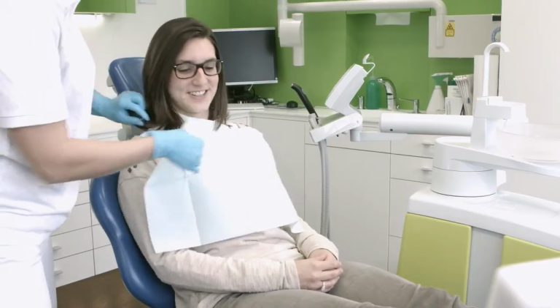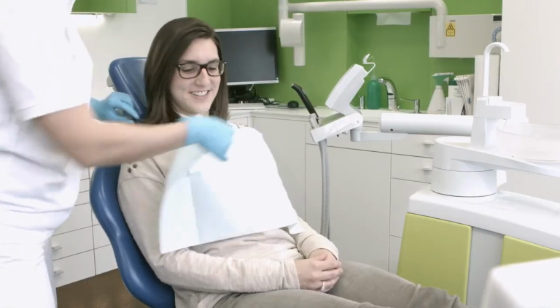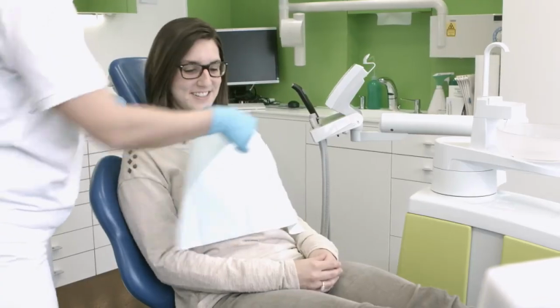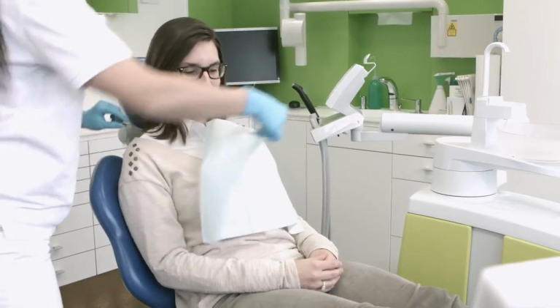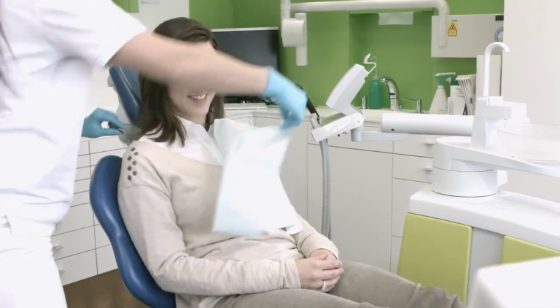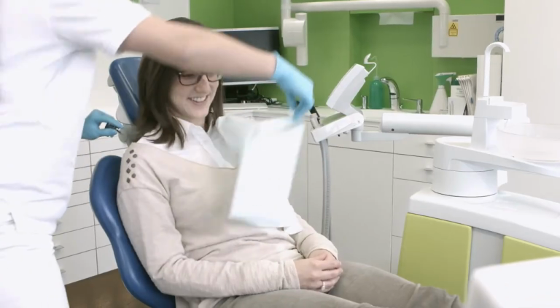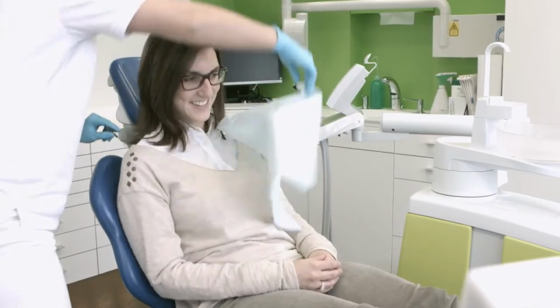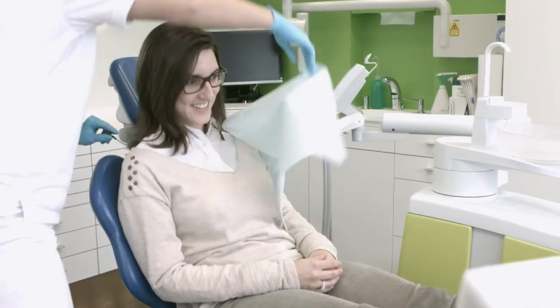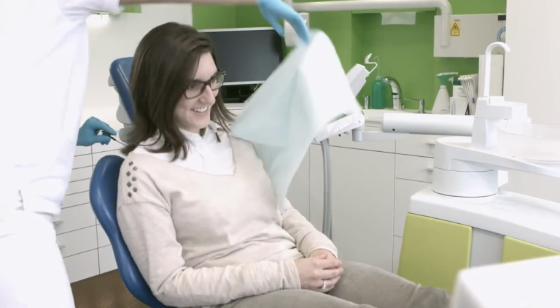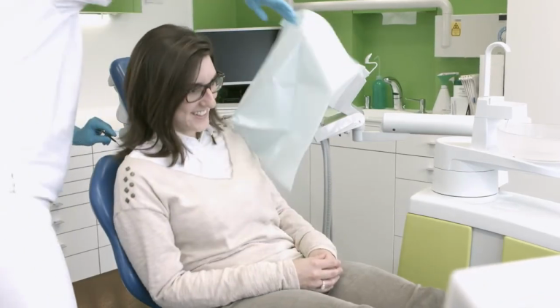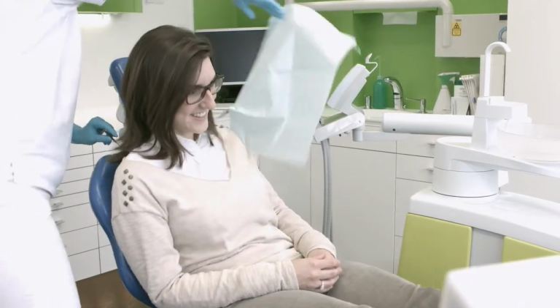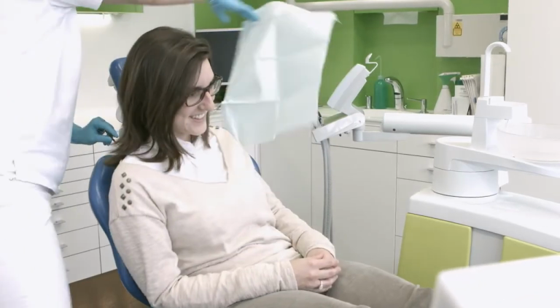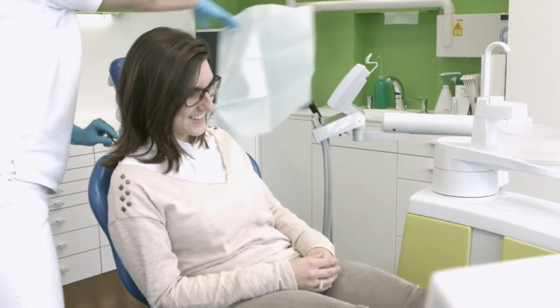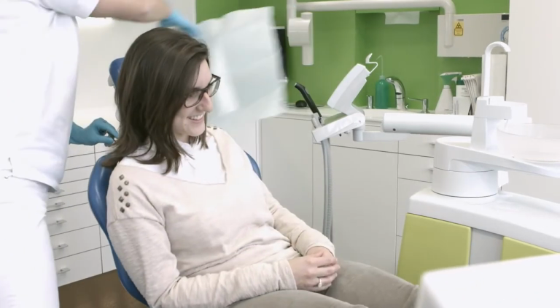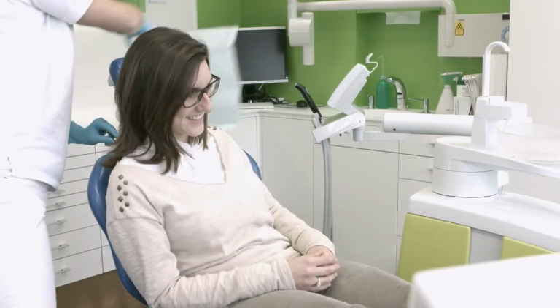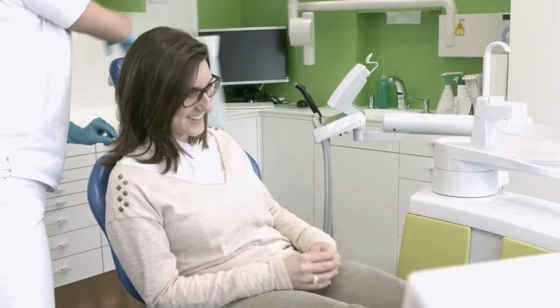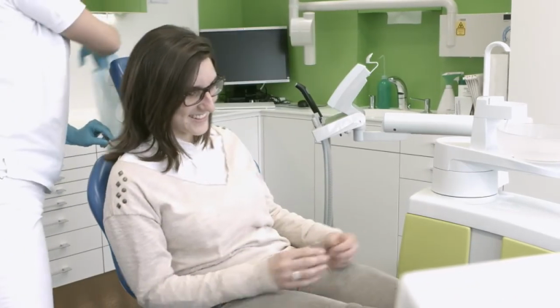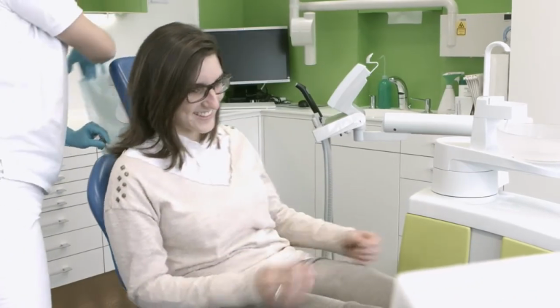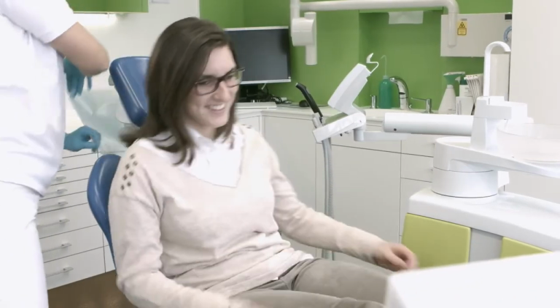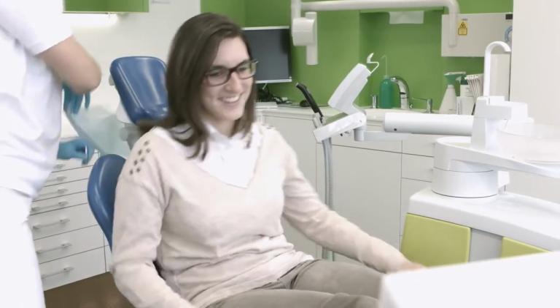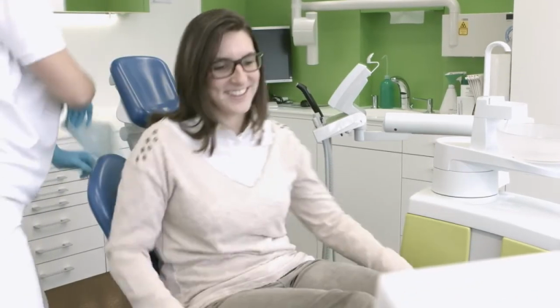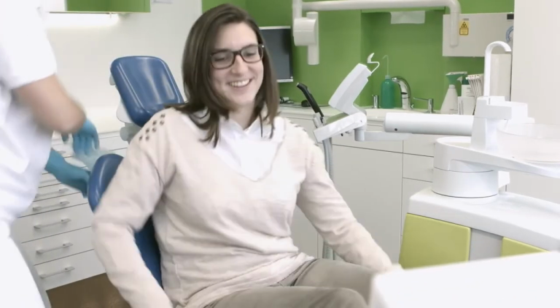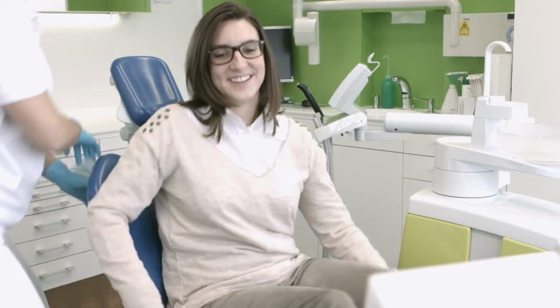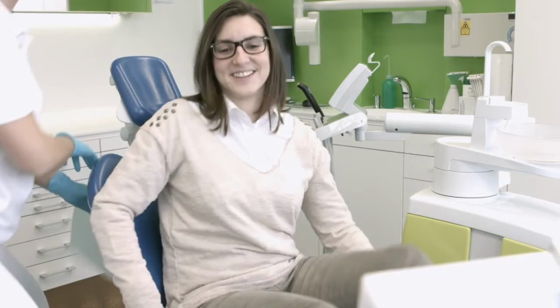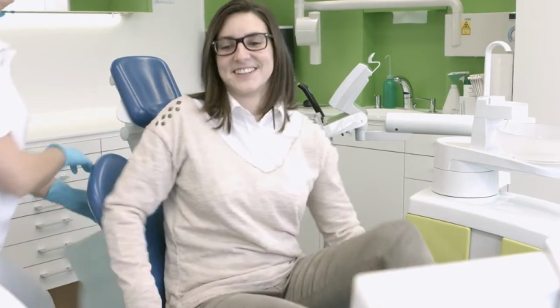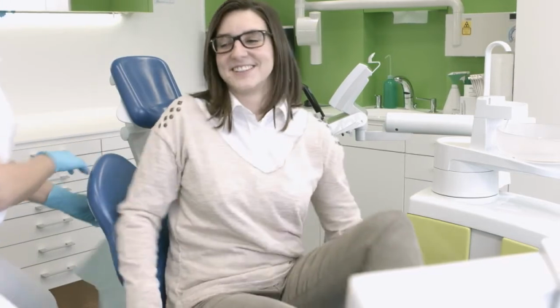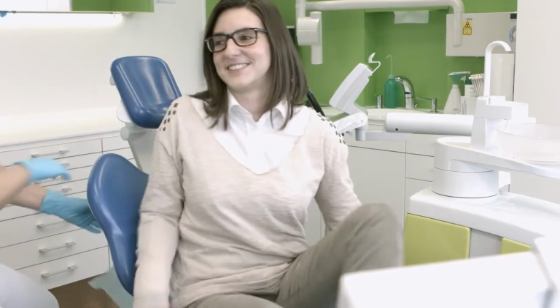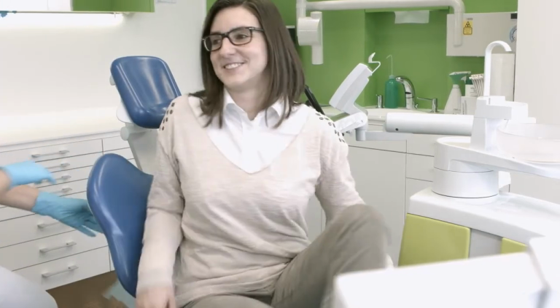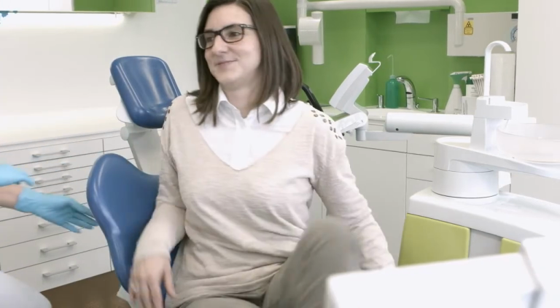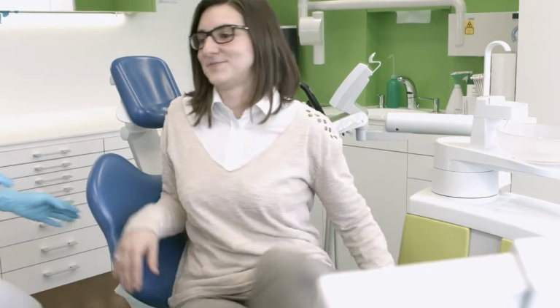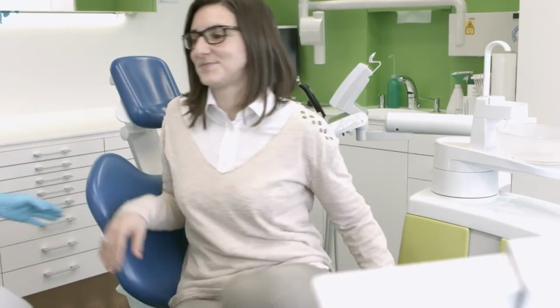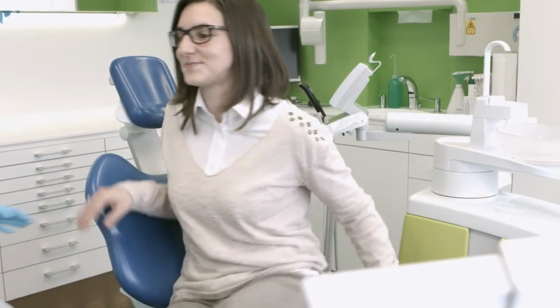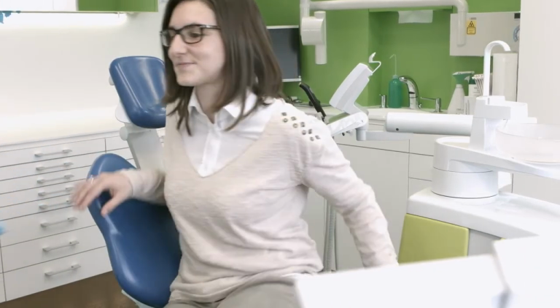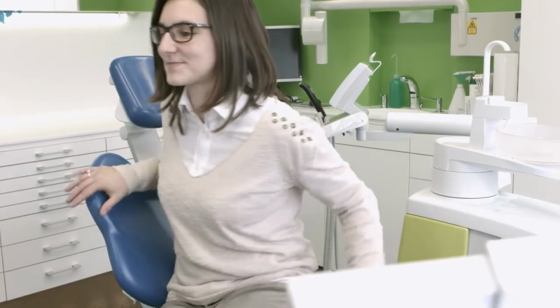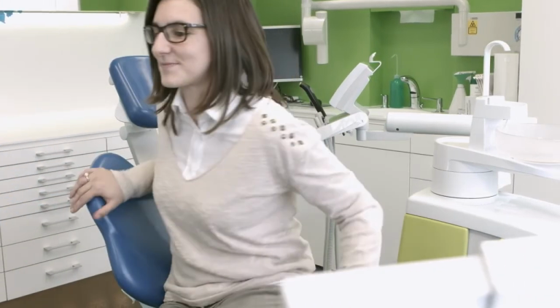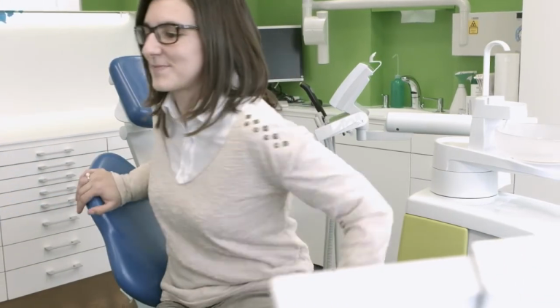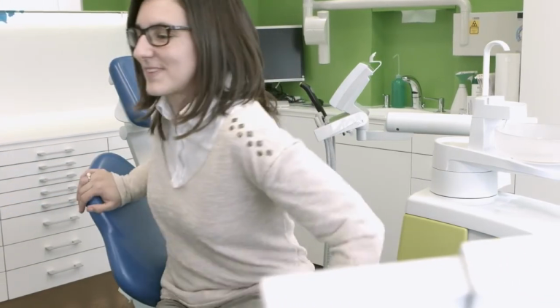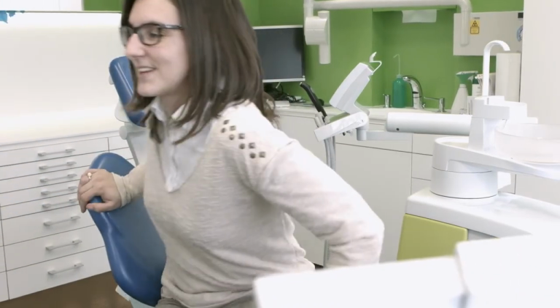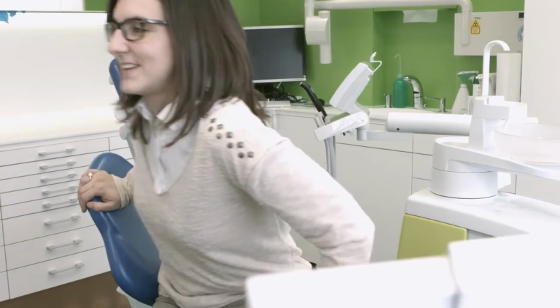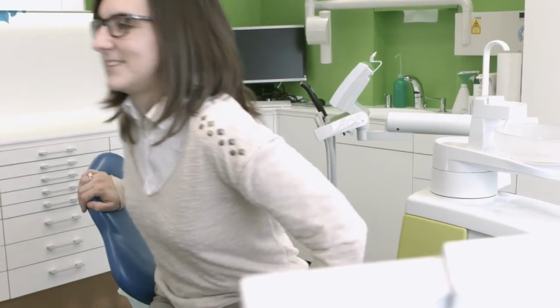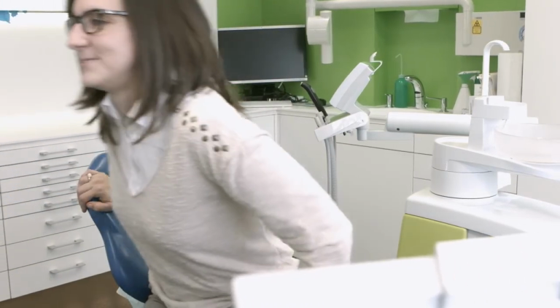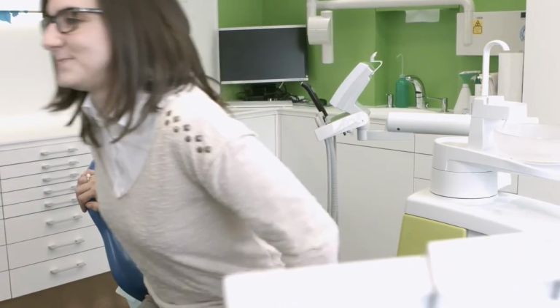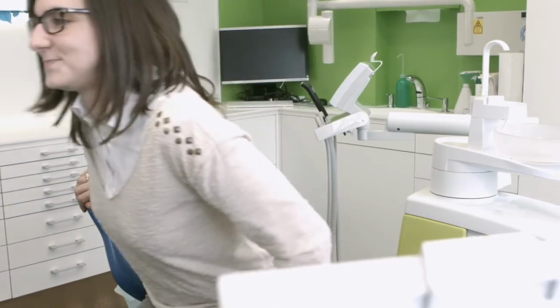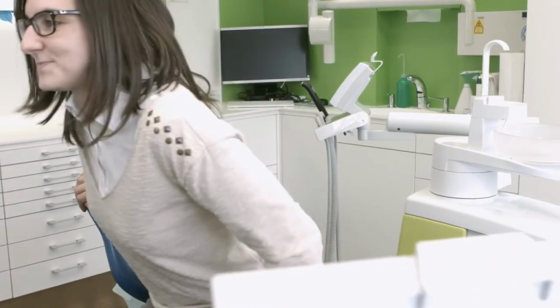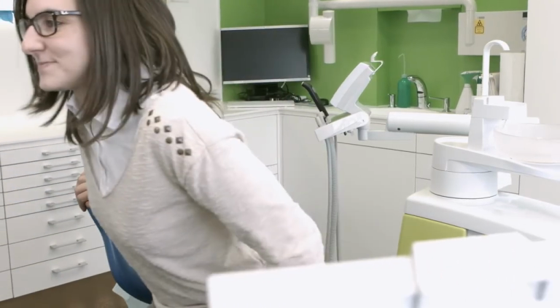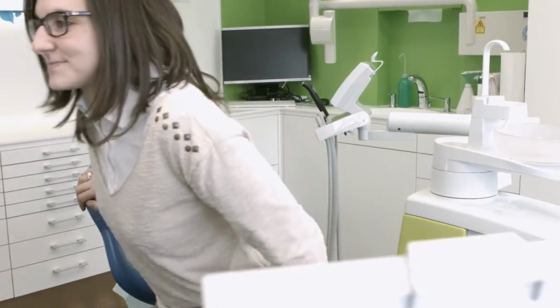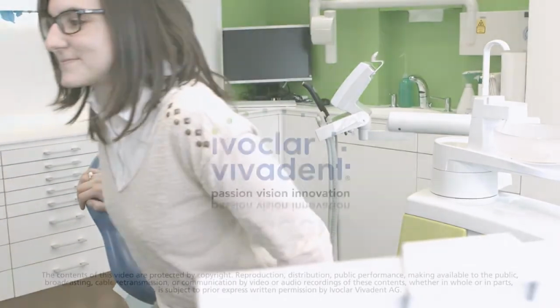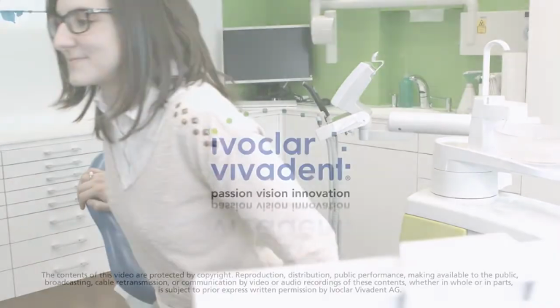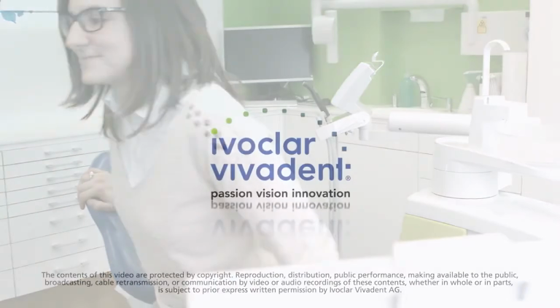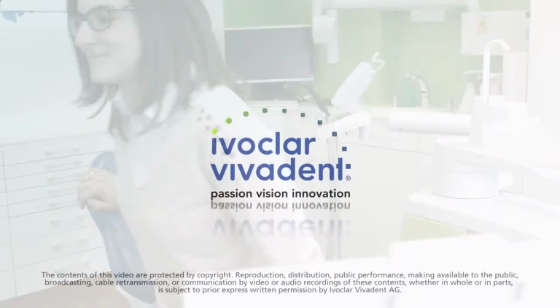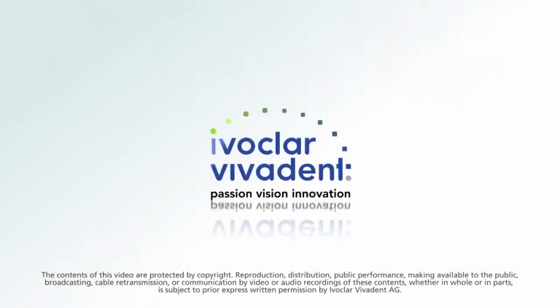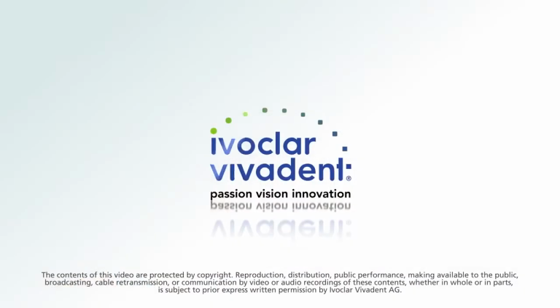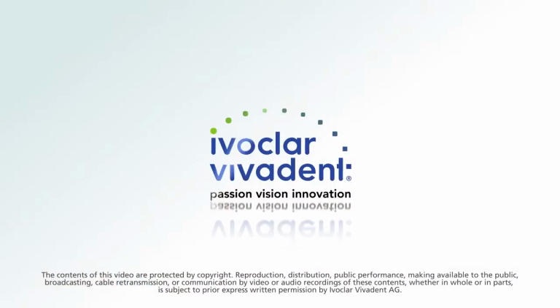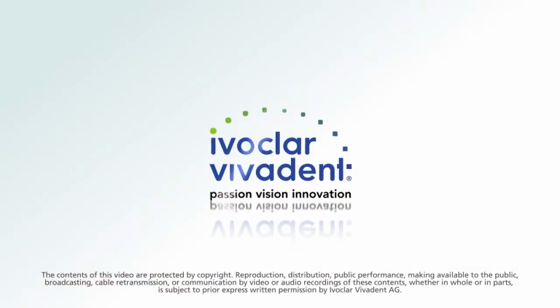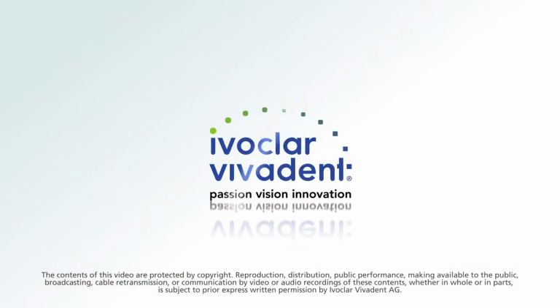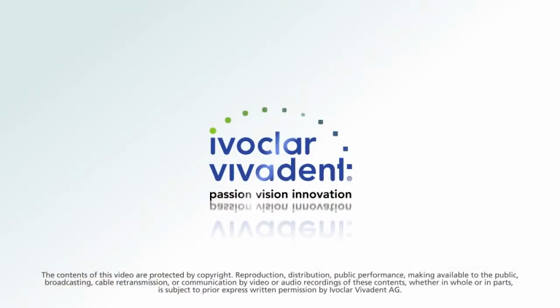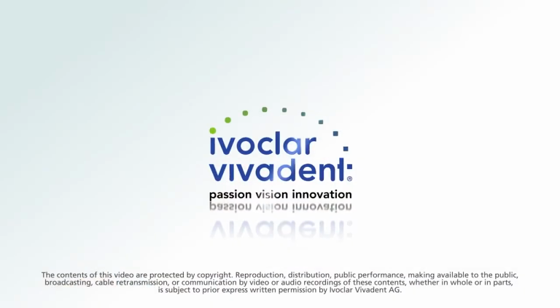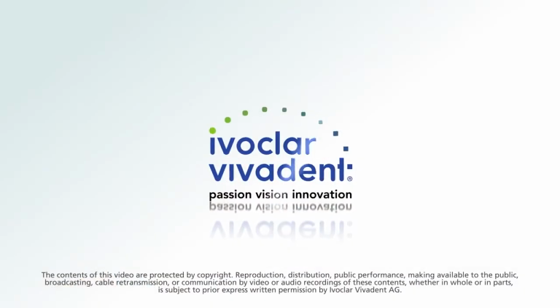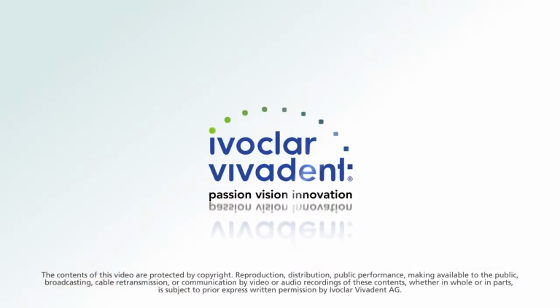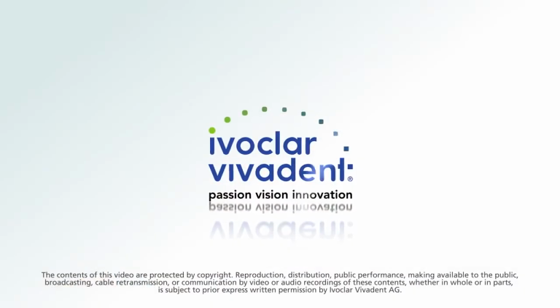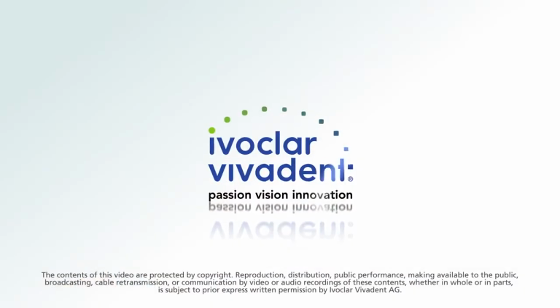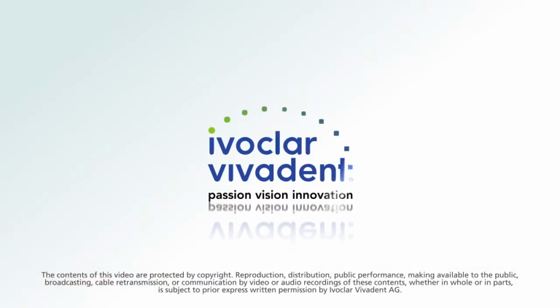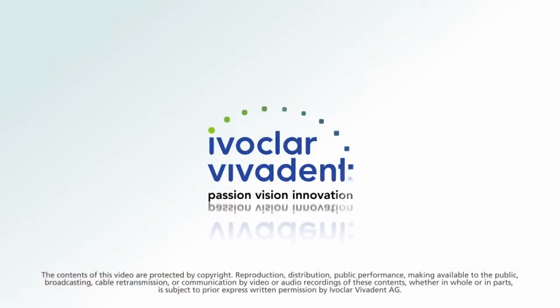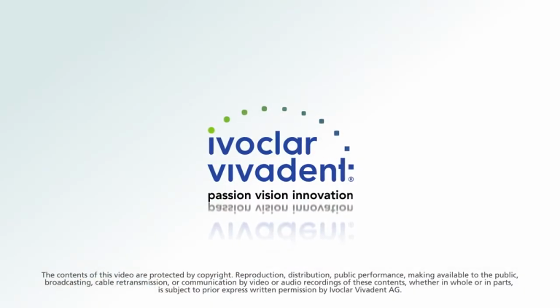The fluoride-containing varnish, Floor Protector S, offers superior protection against dental caries and erosion.